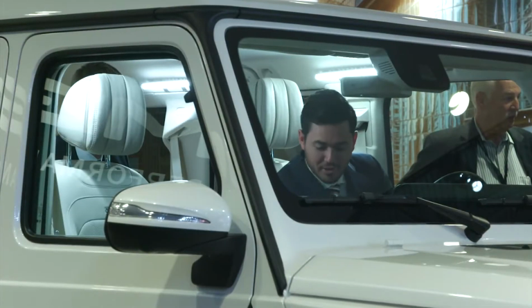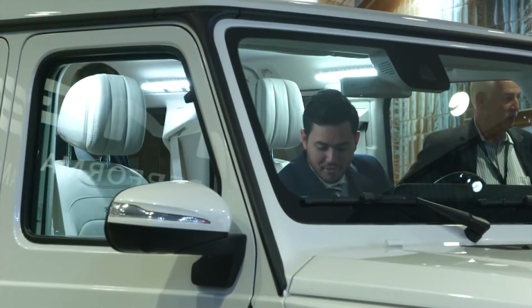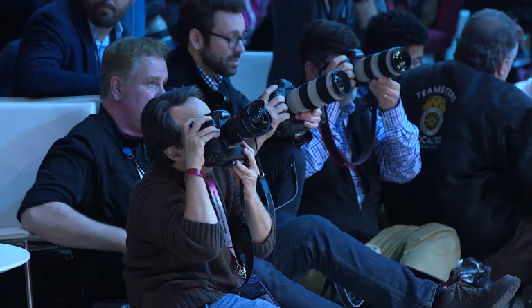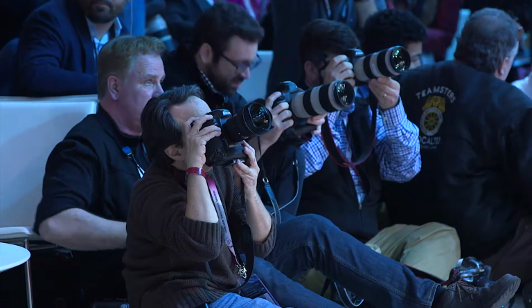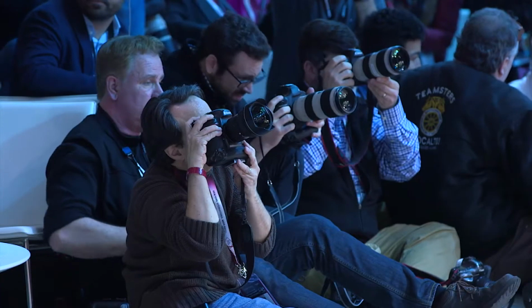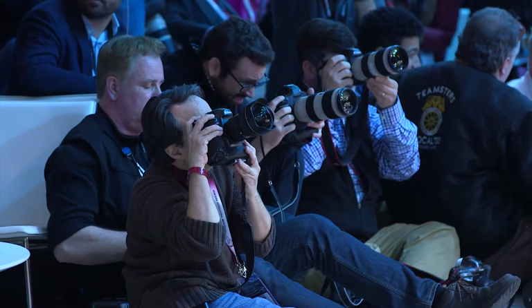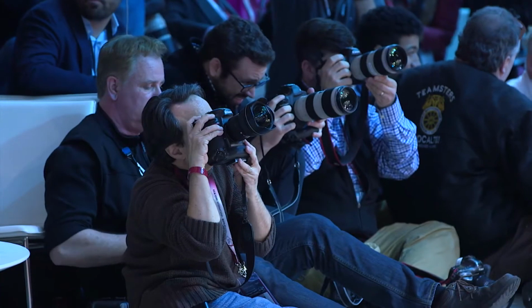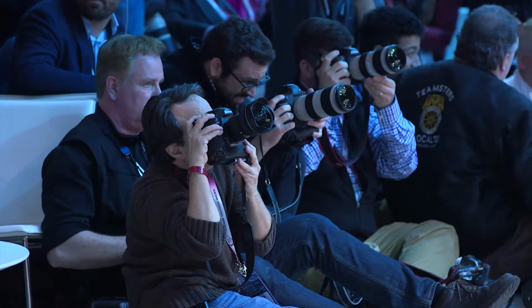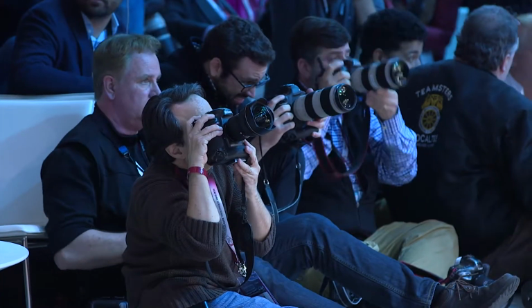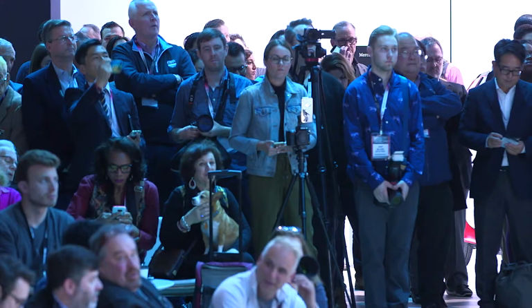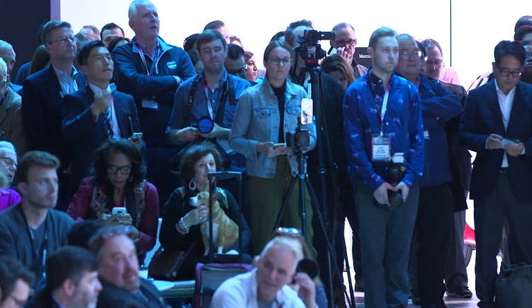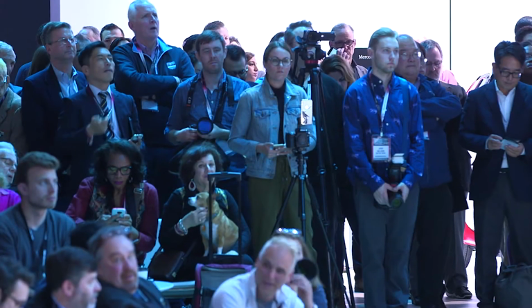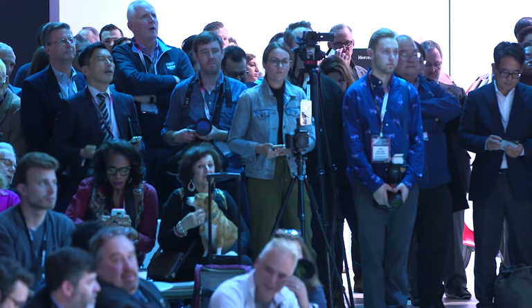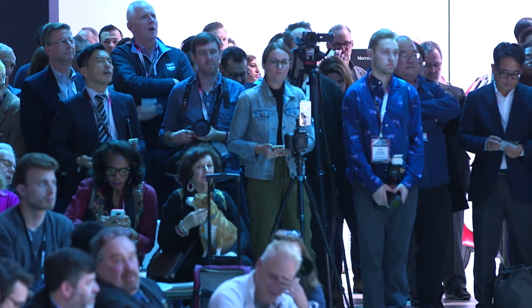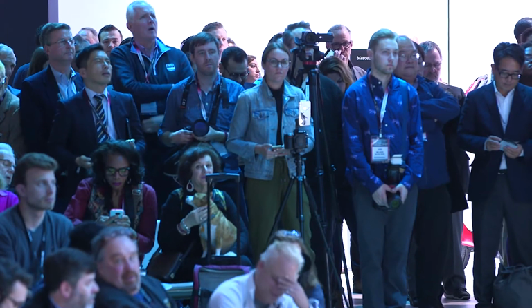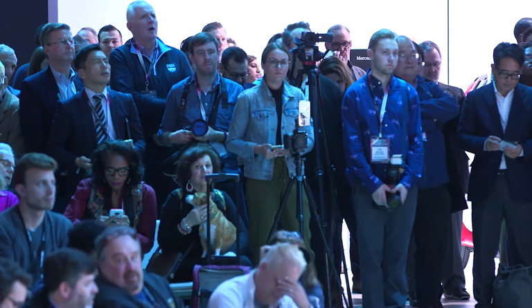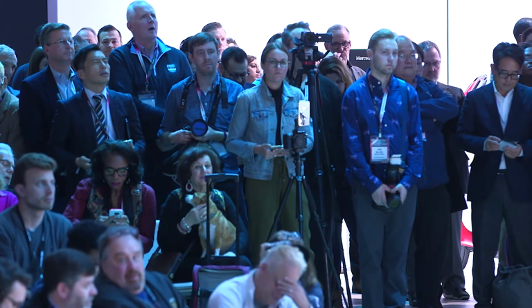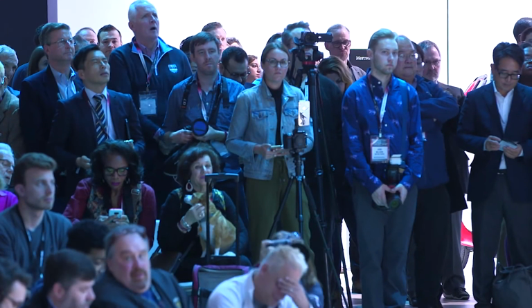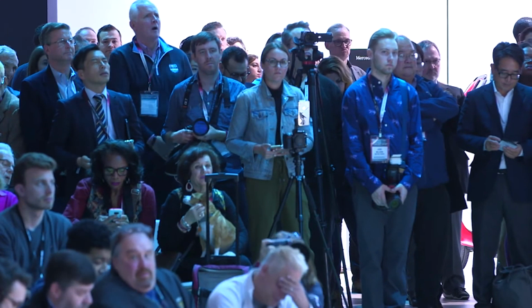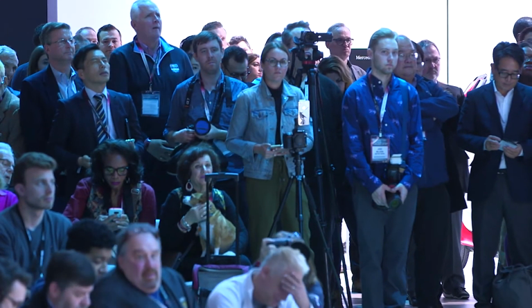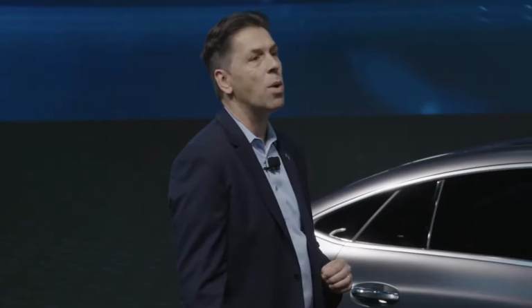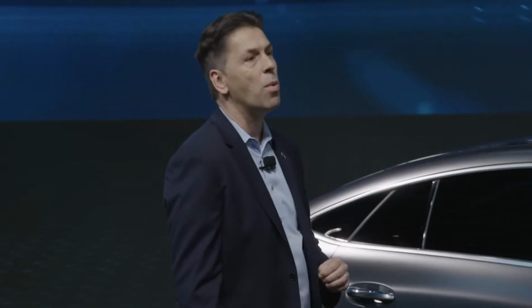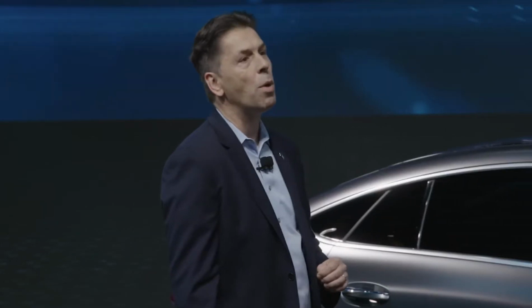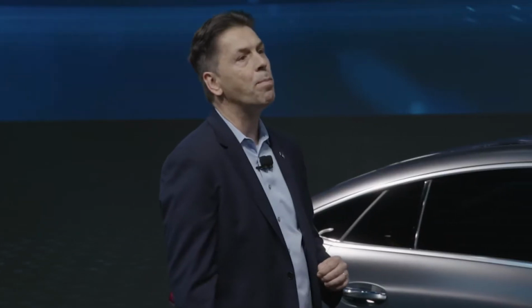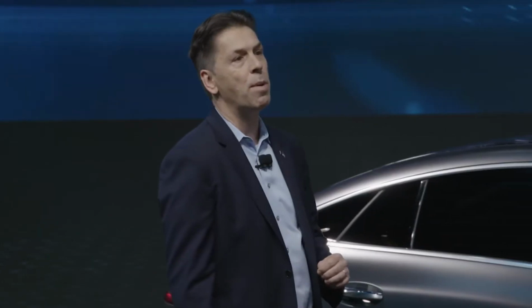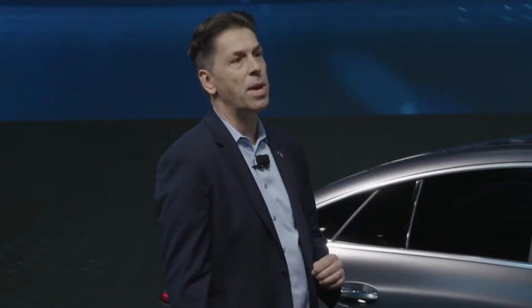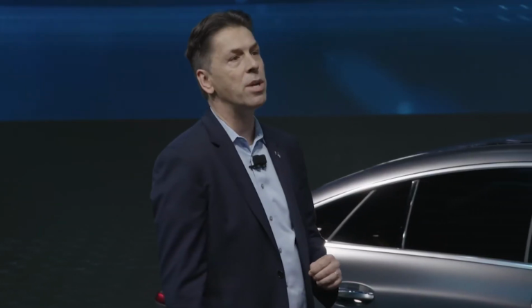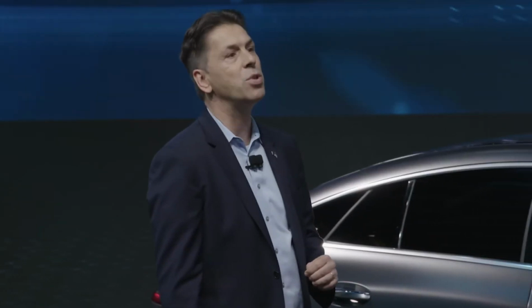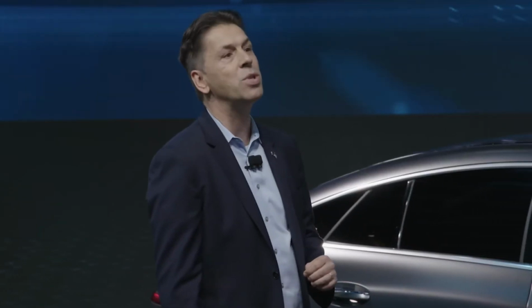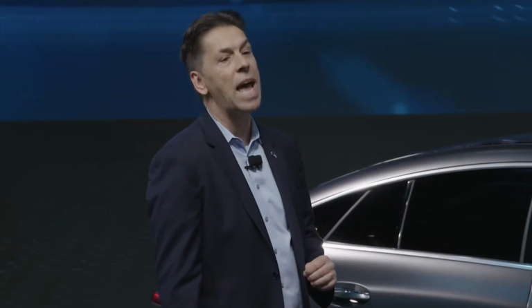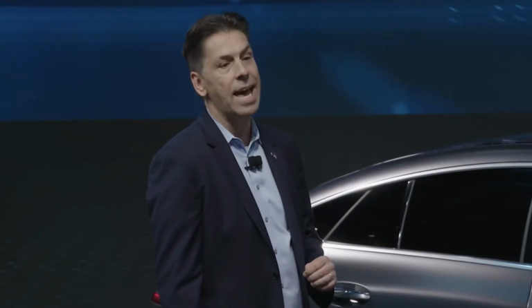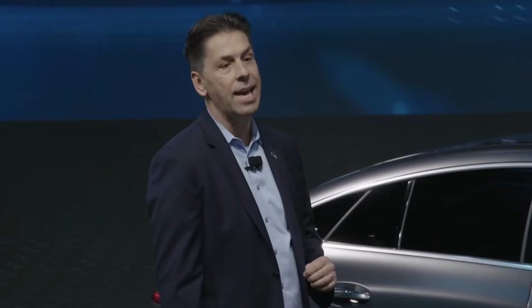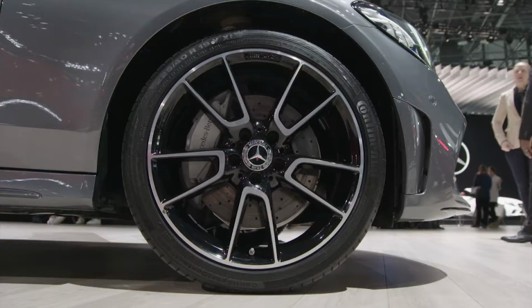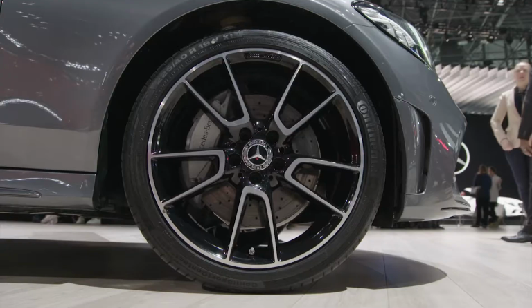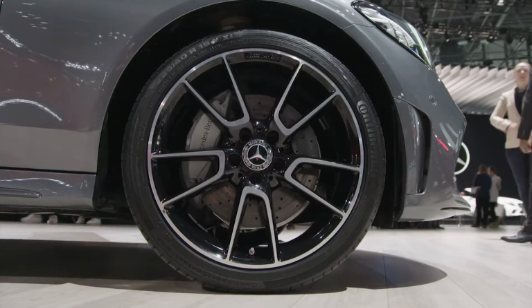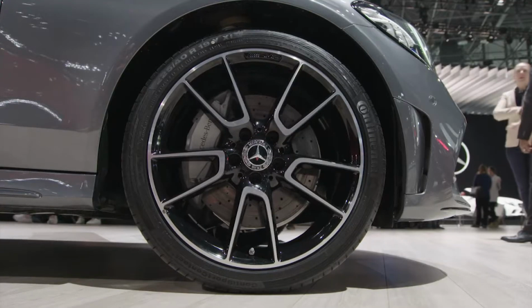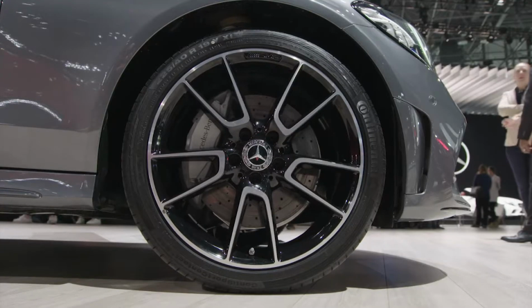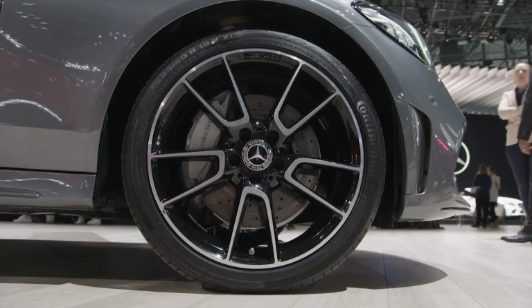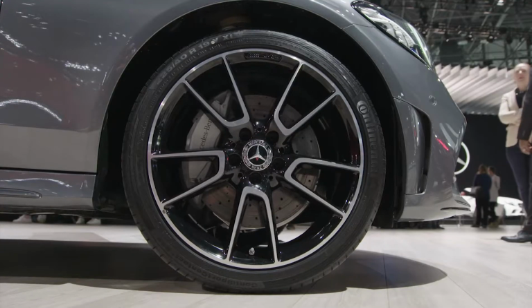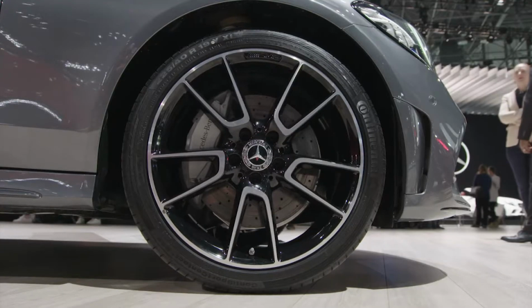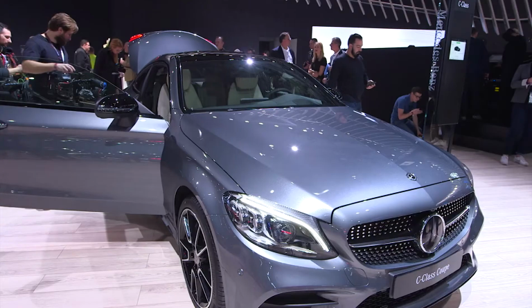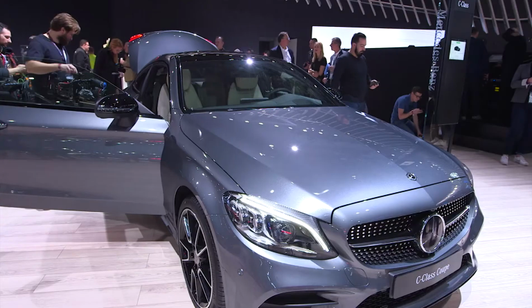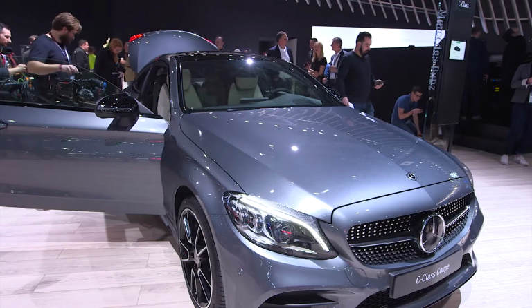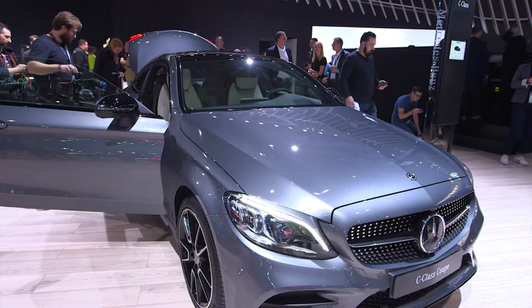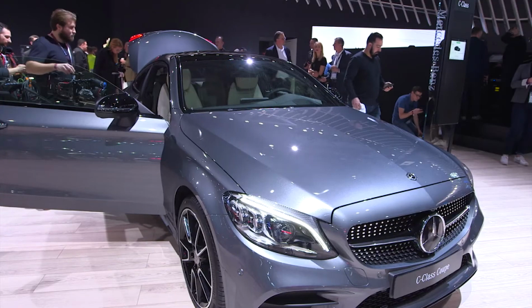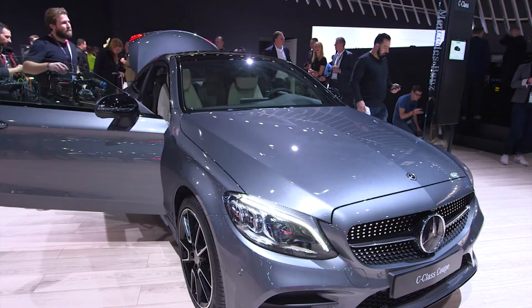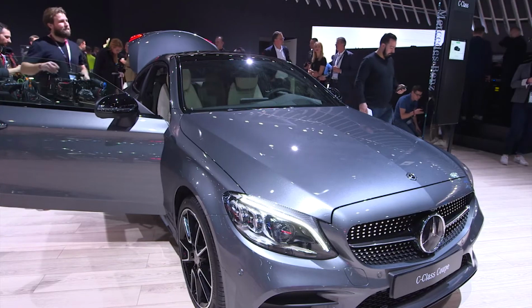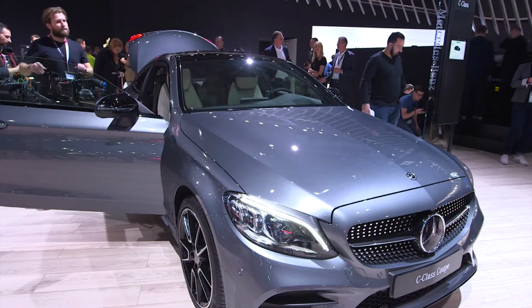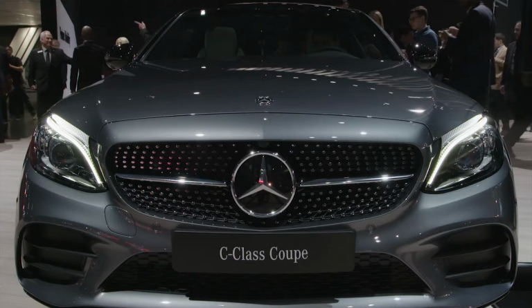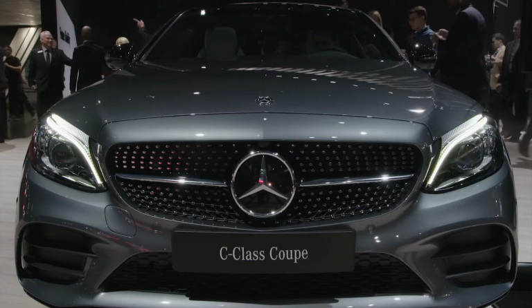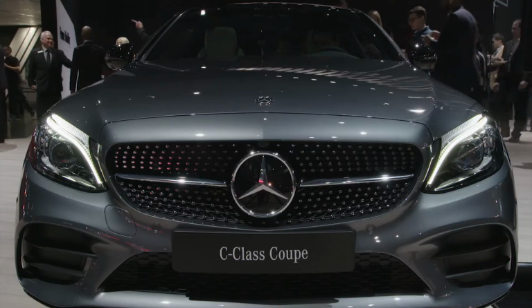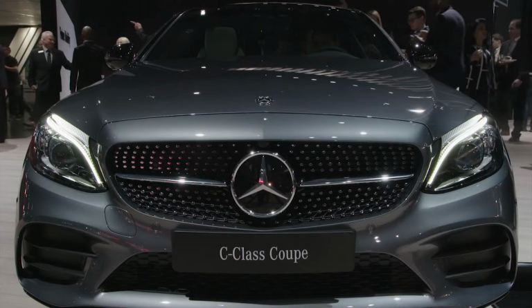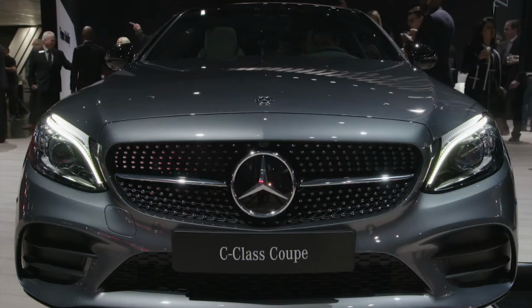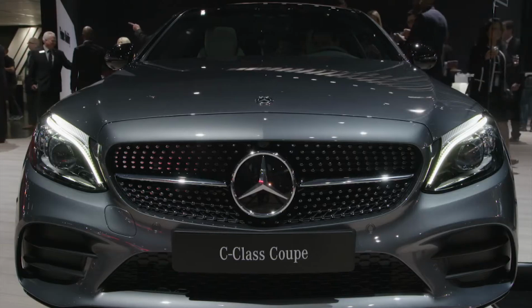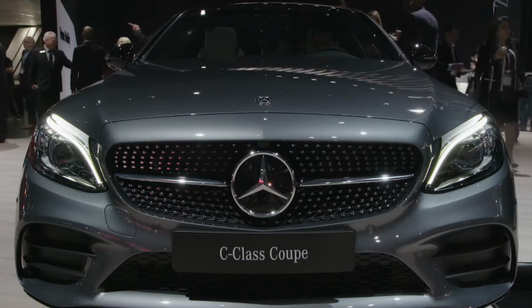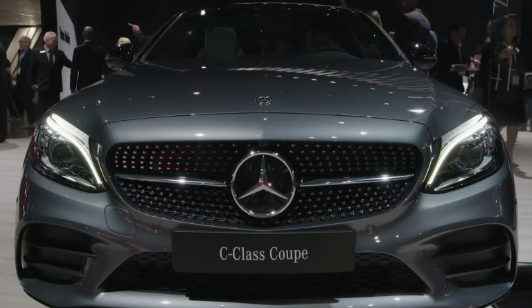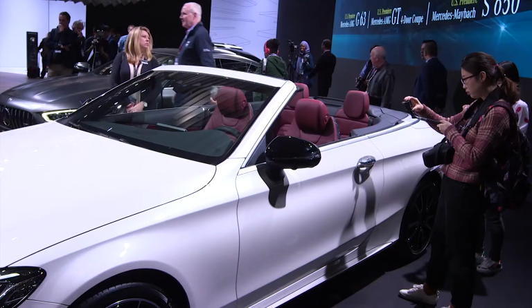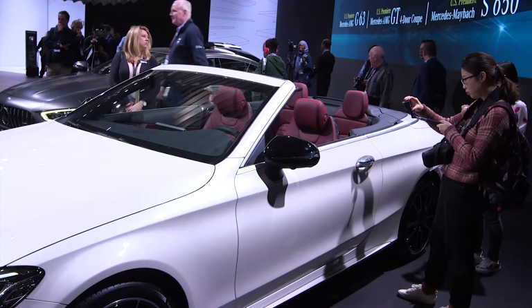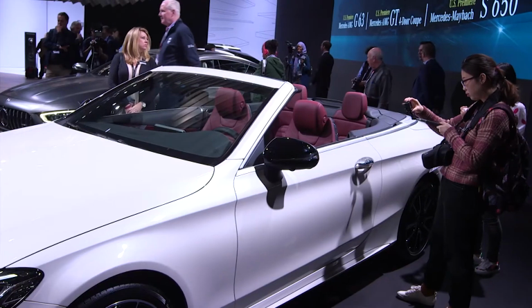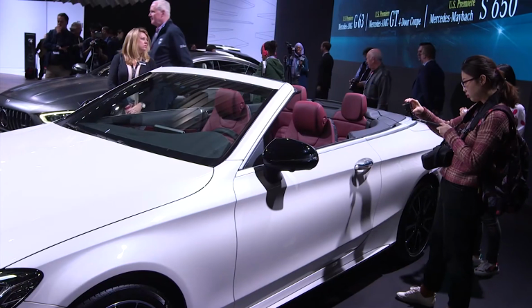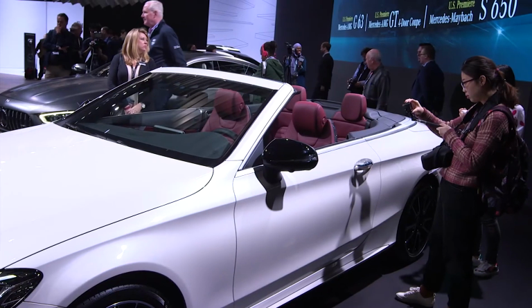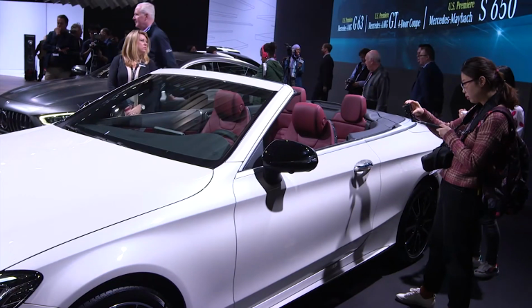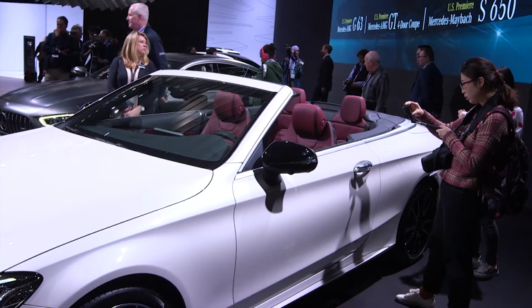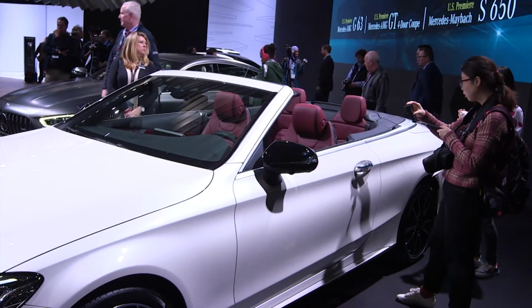First, making the world premiere today, the C300 coupe and the Cabriolet.